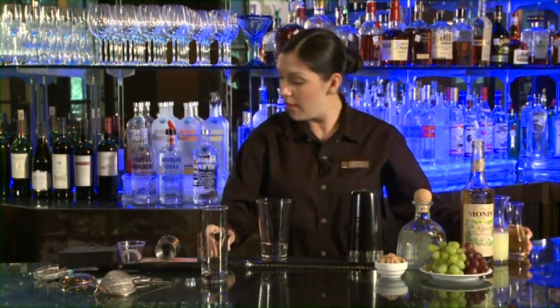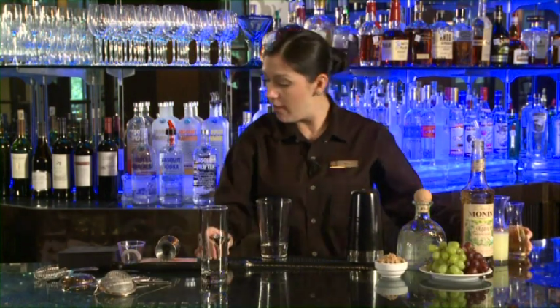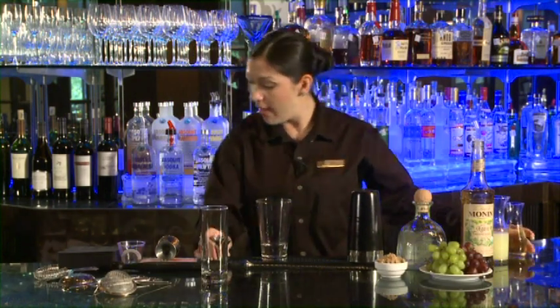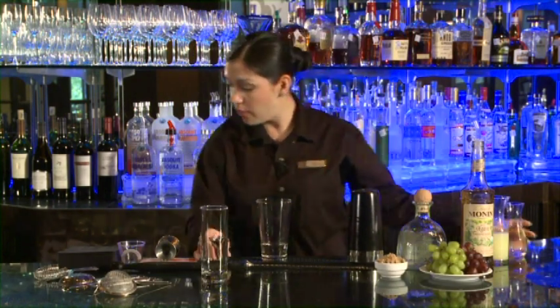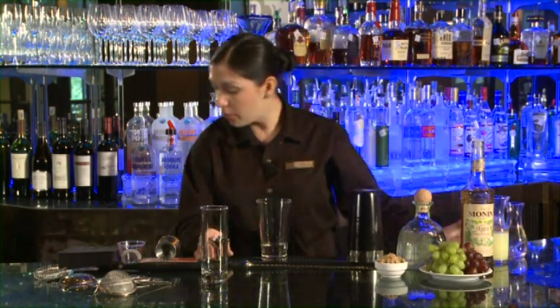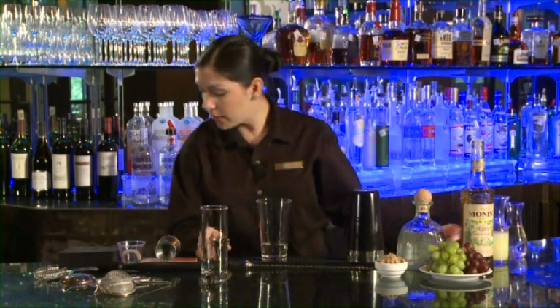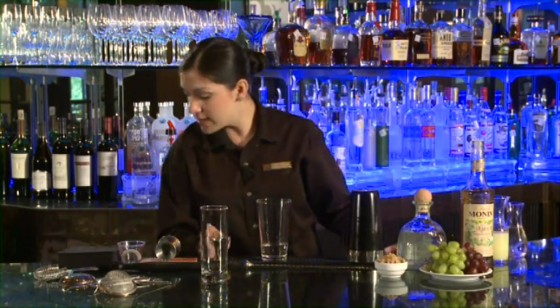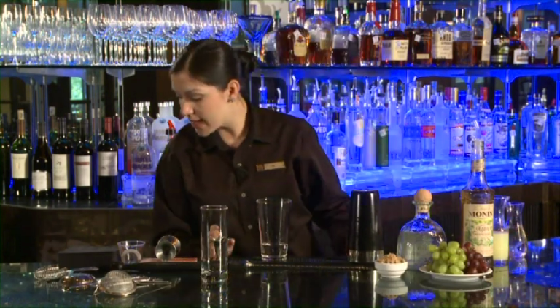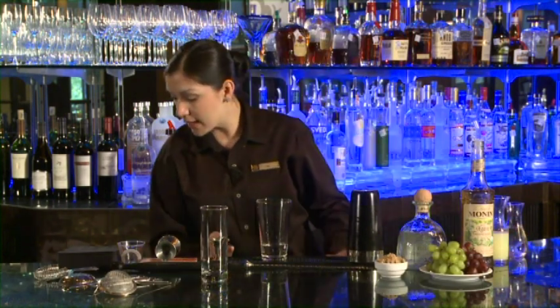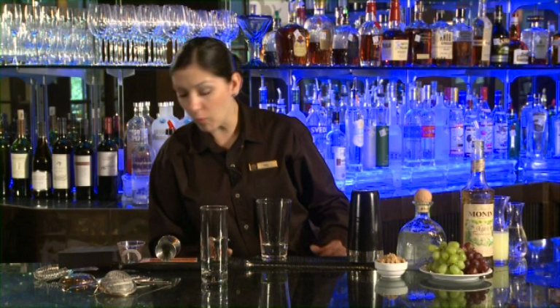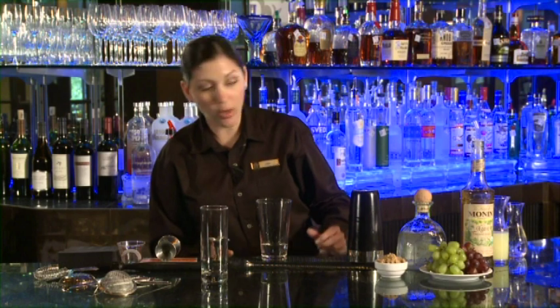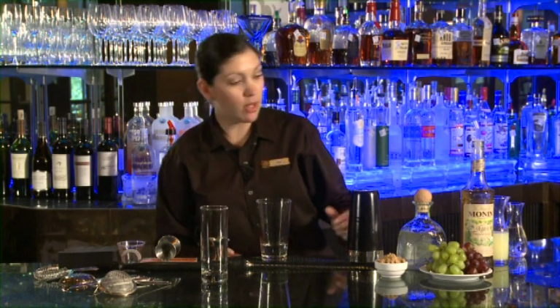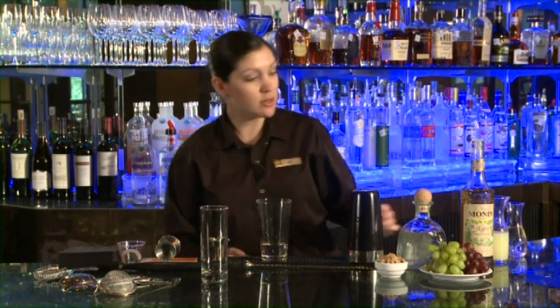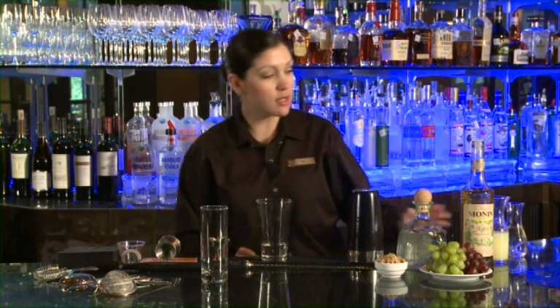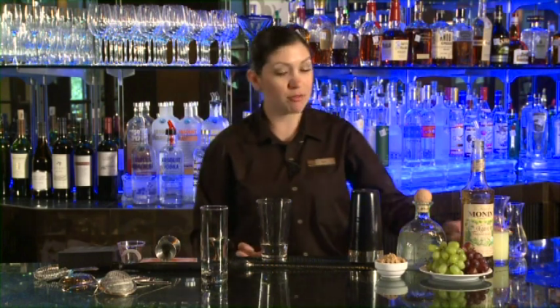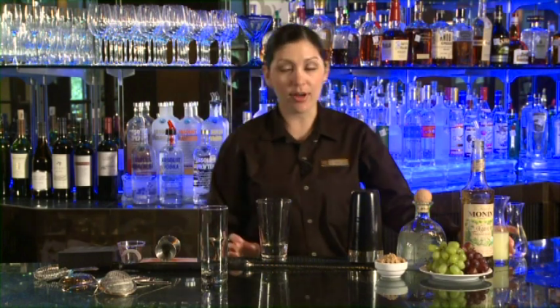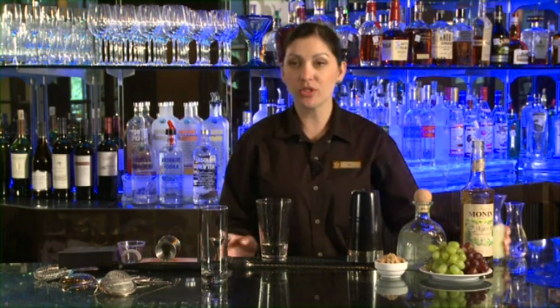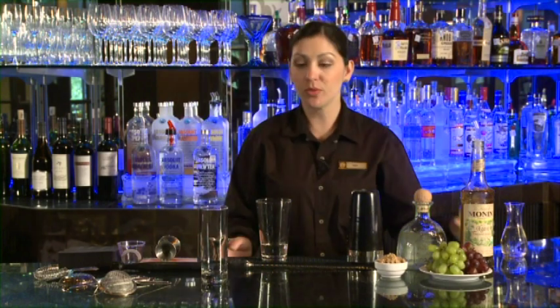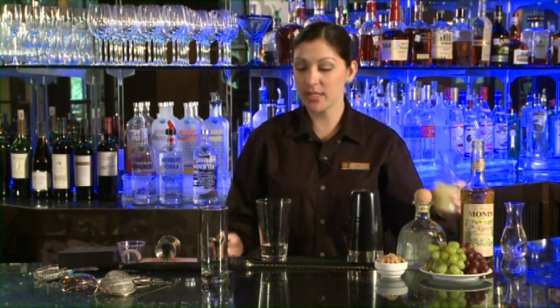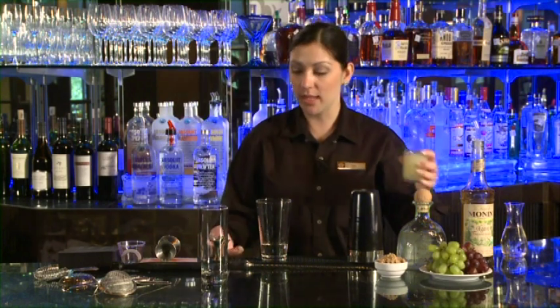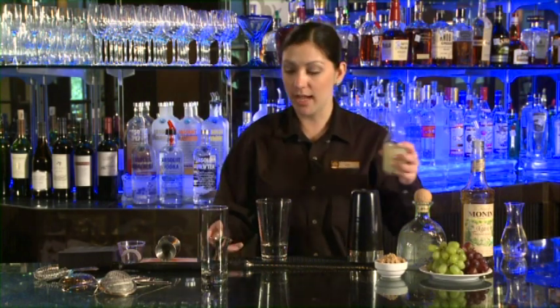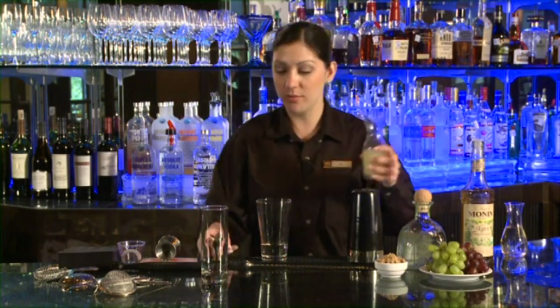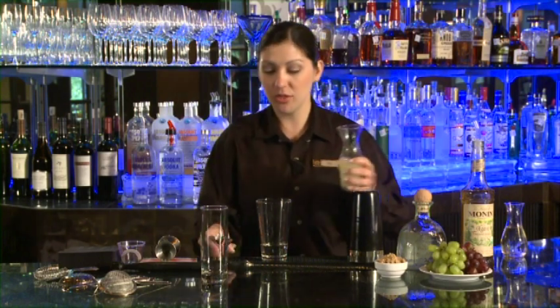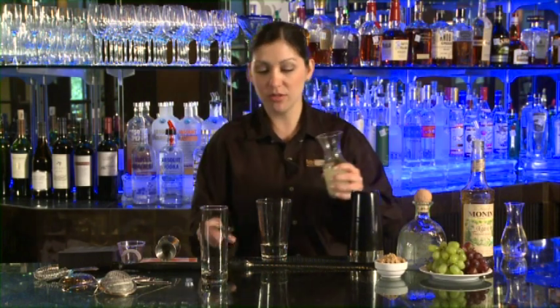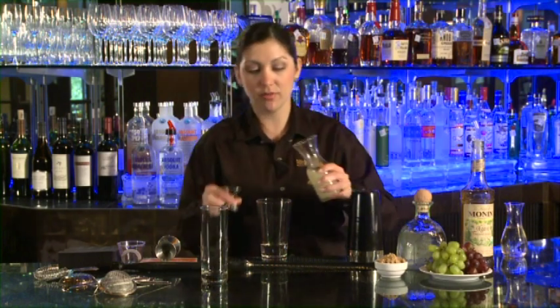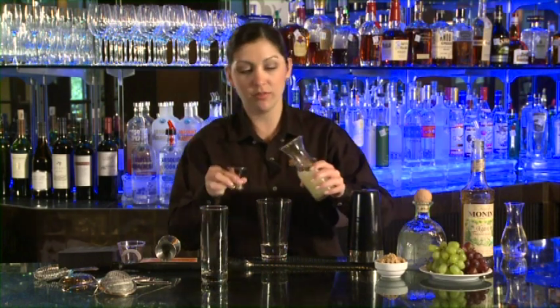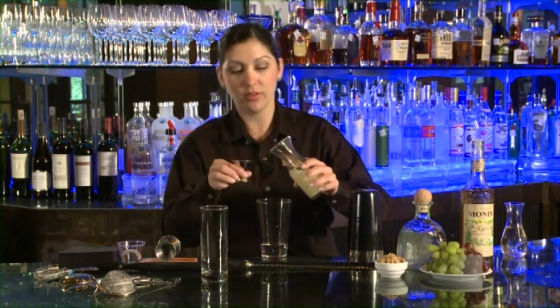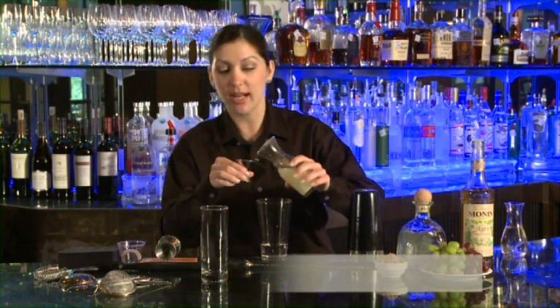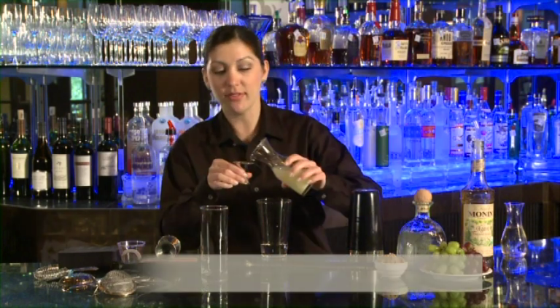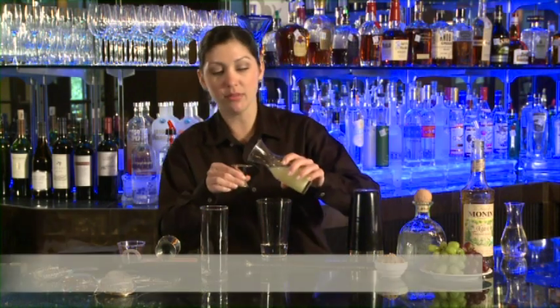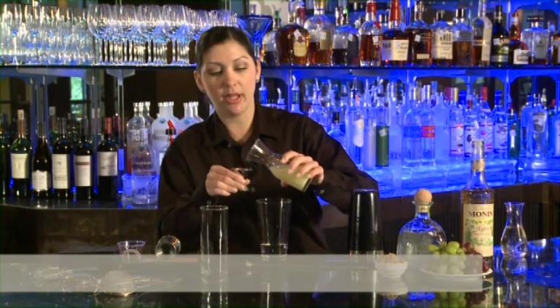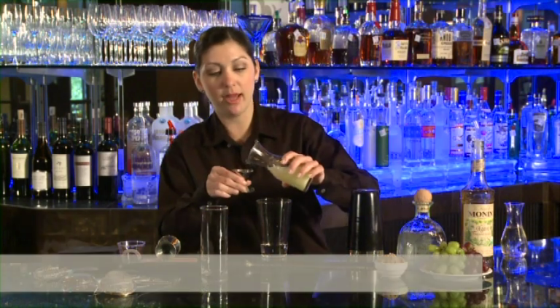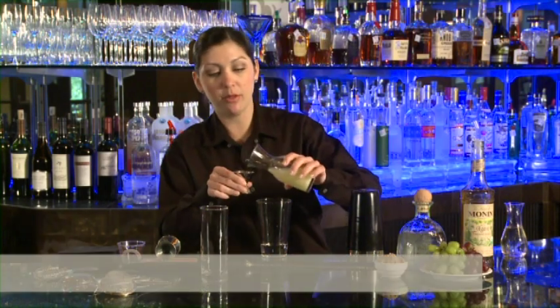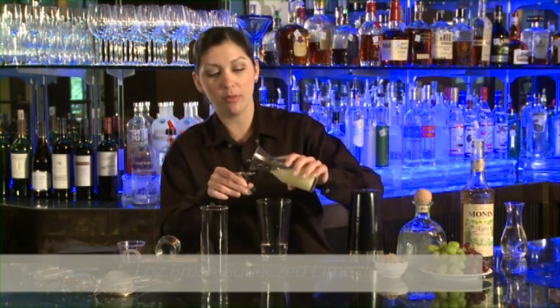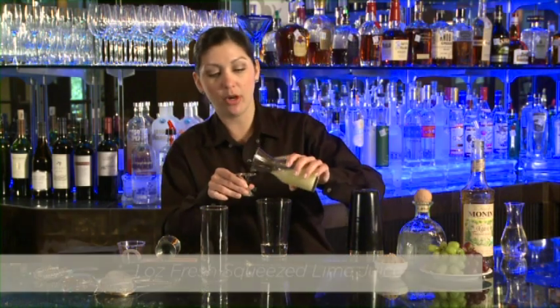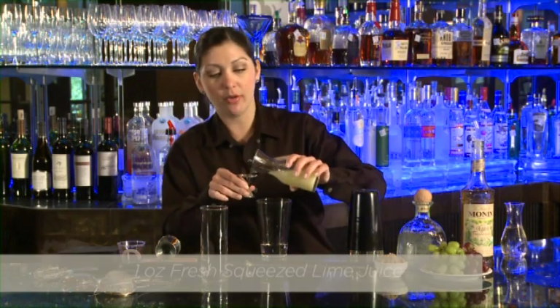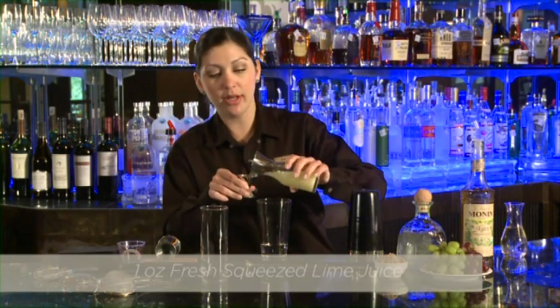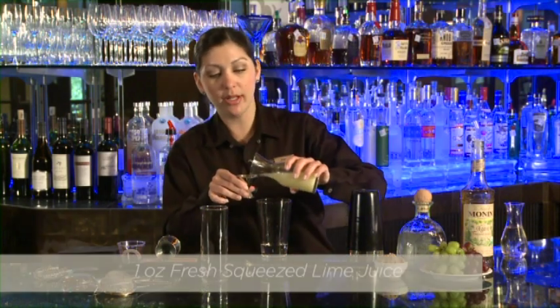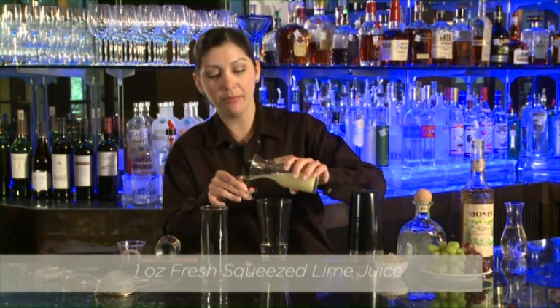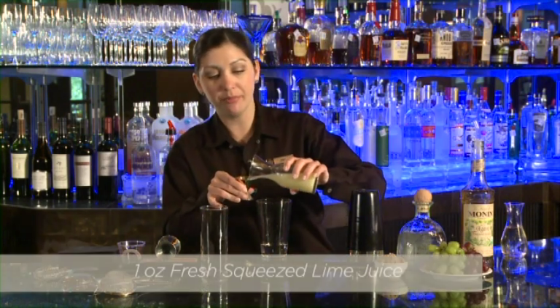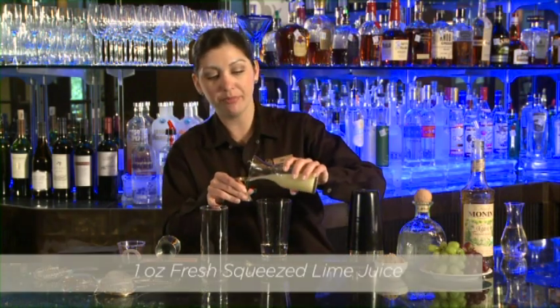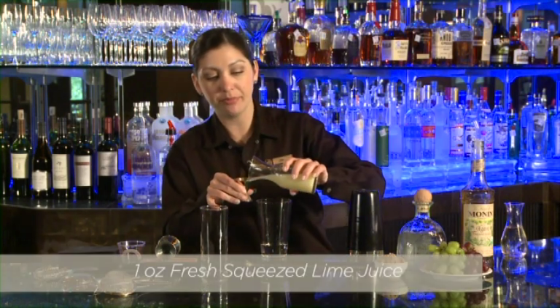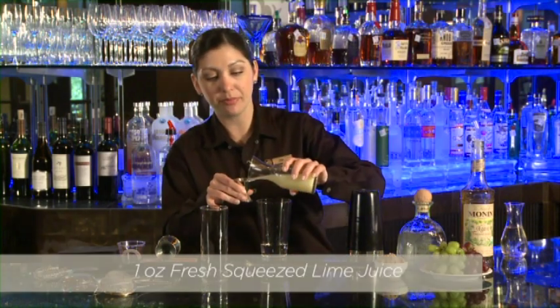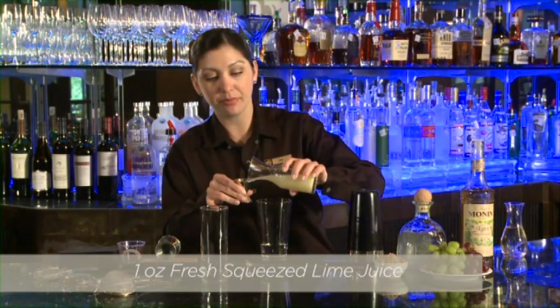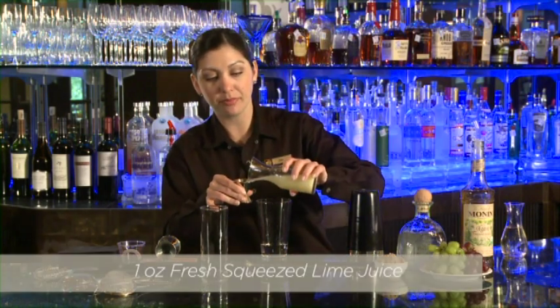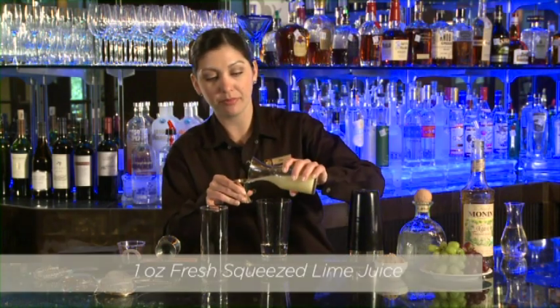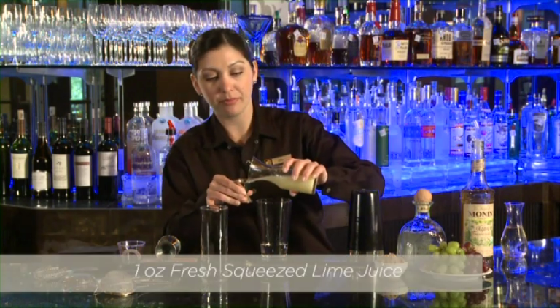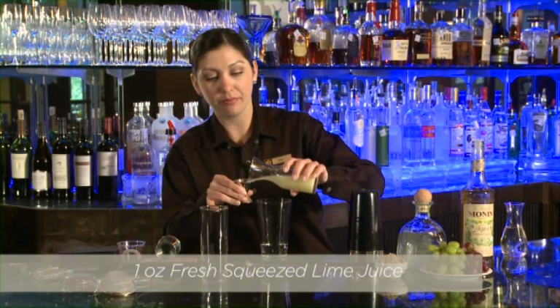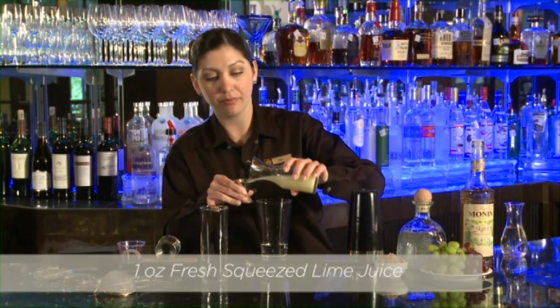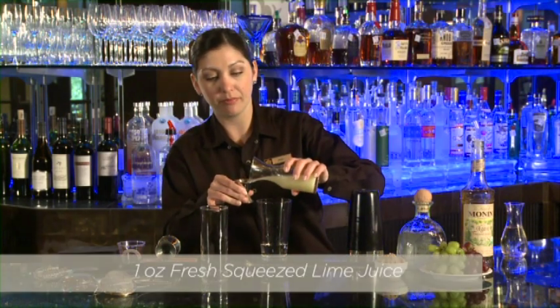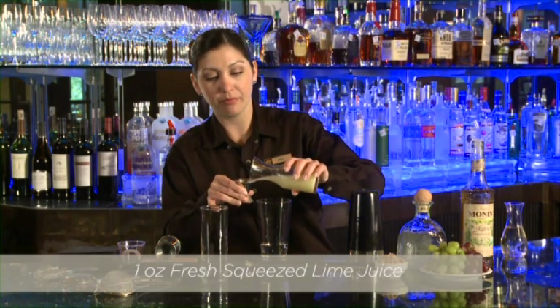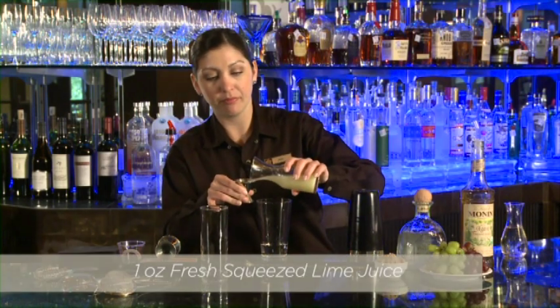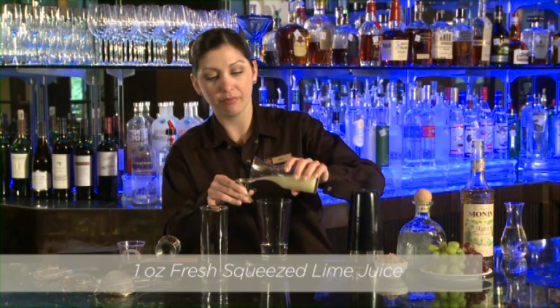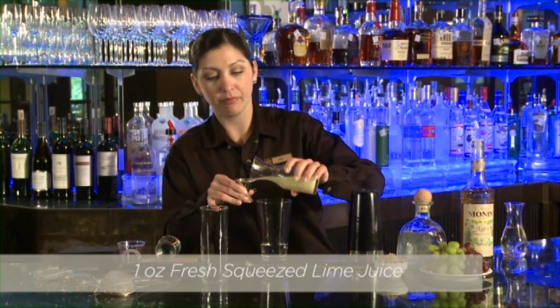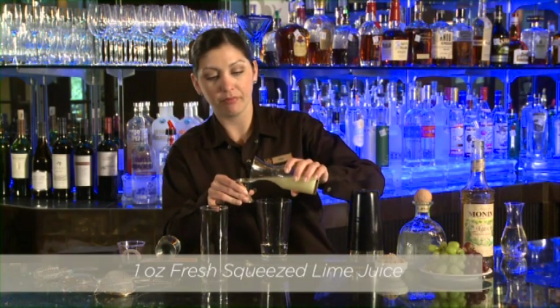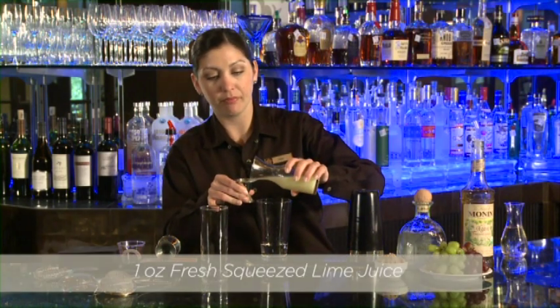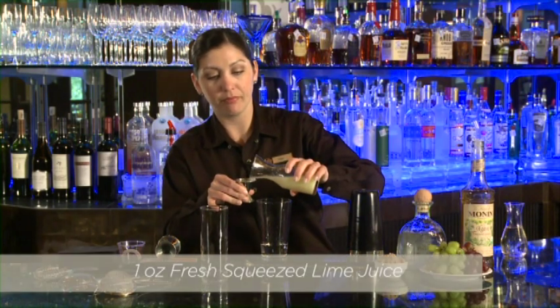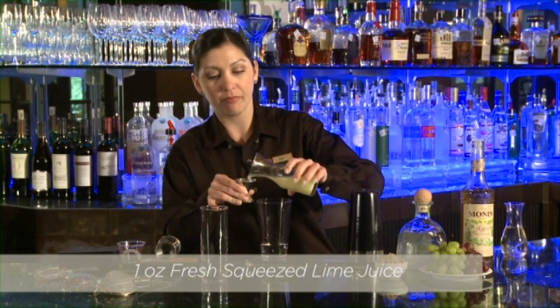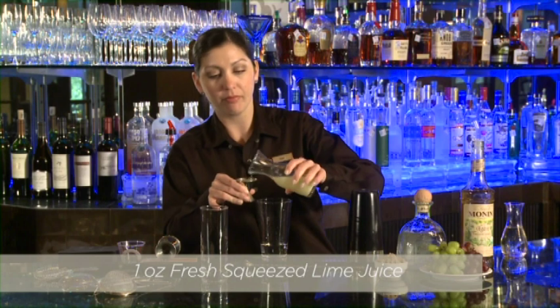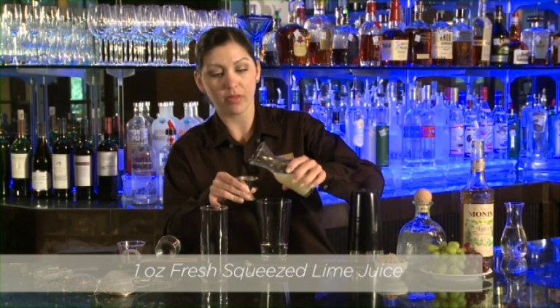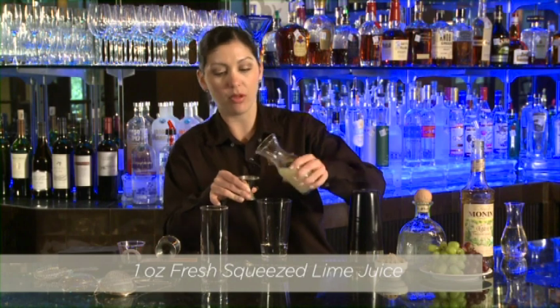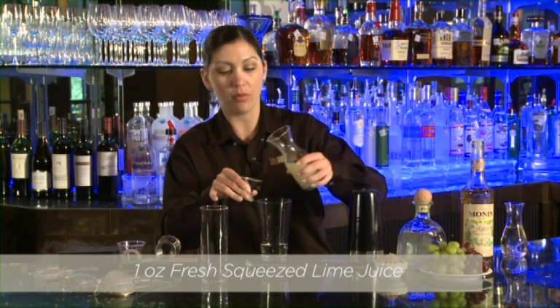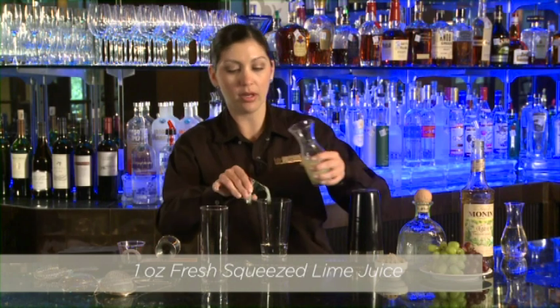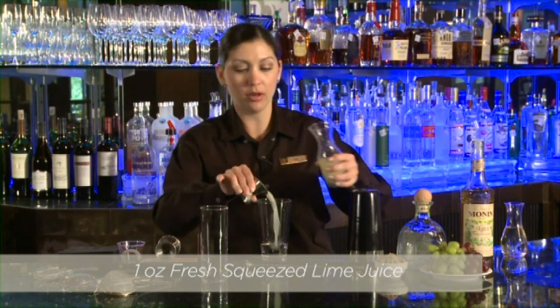And then we're going to take one ounce of fresh squeezed lime juice. You've got to have some lime in your margarita. There we go.